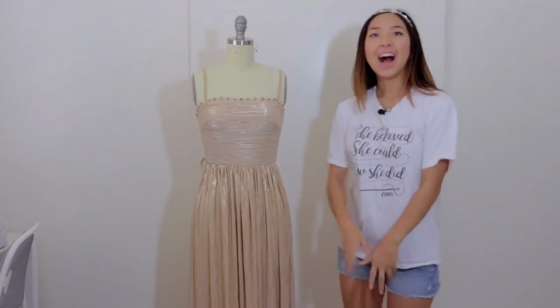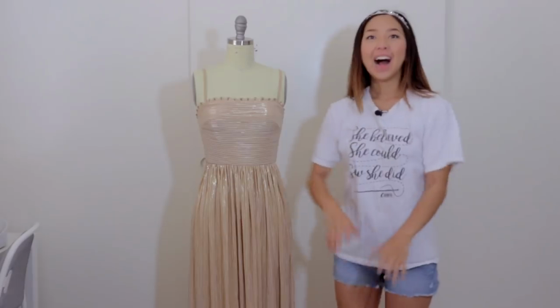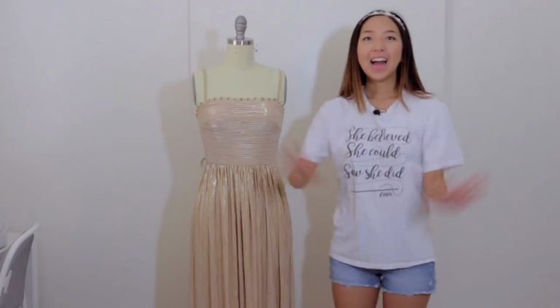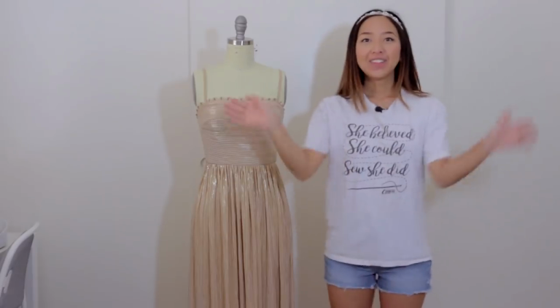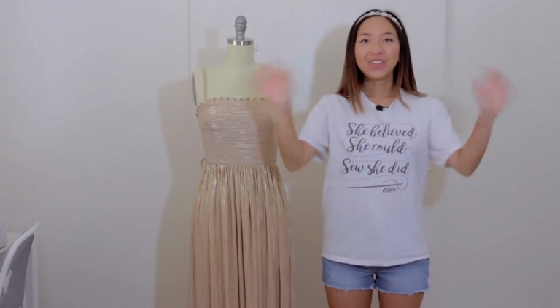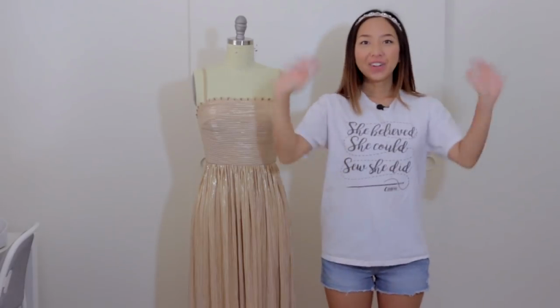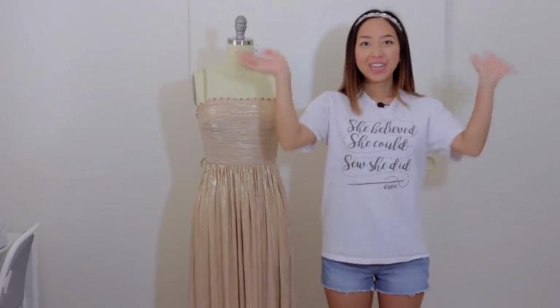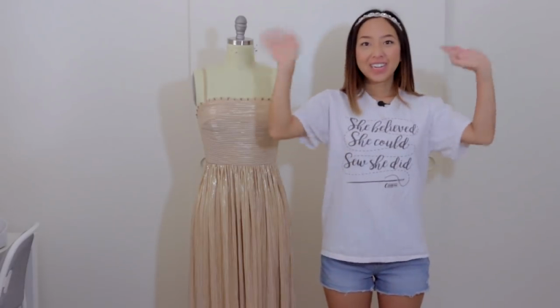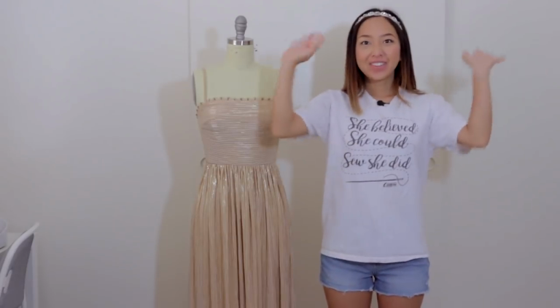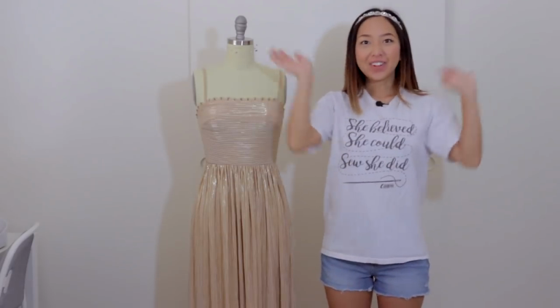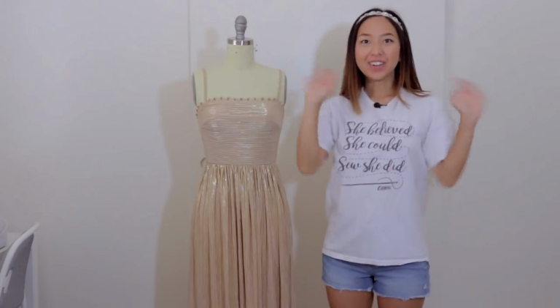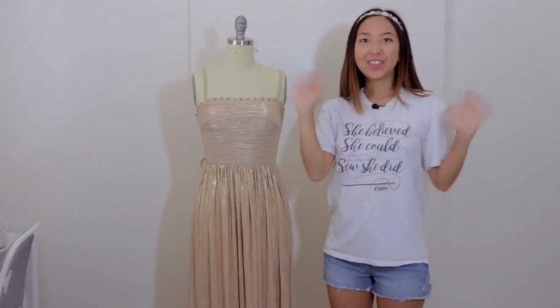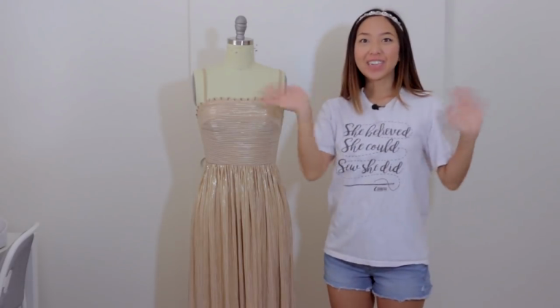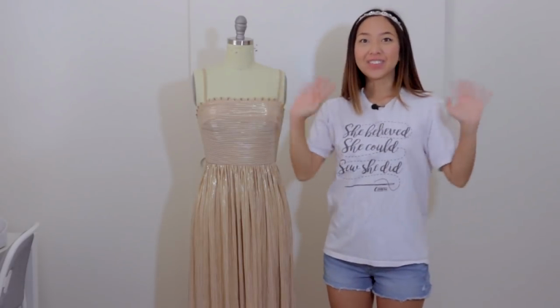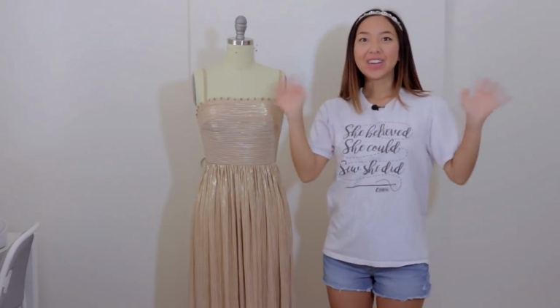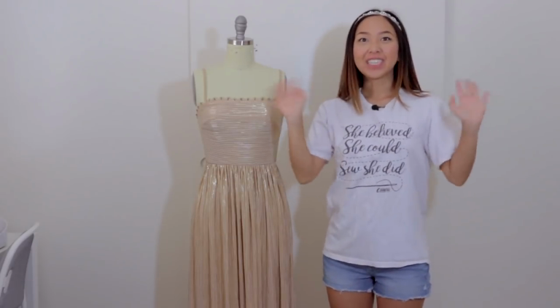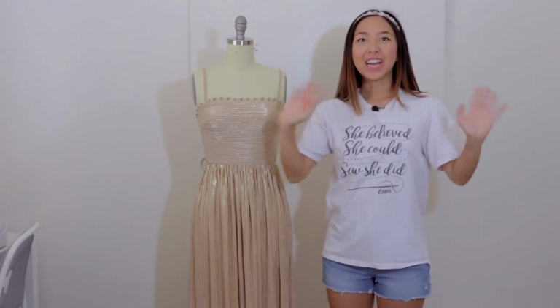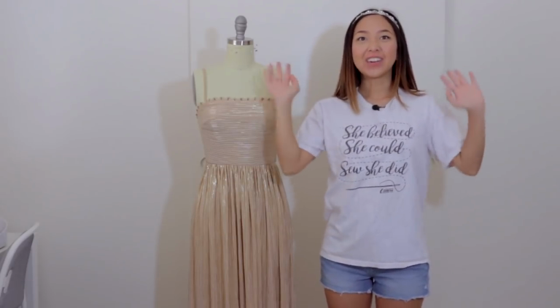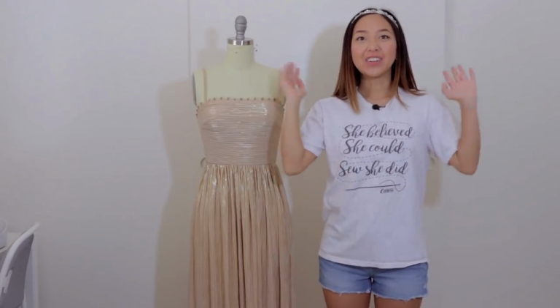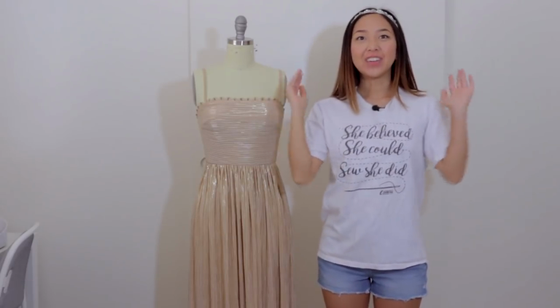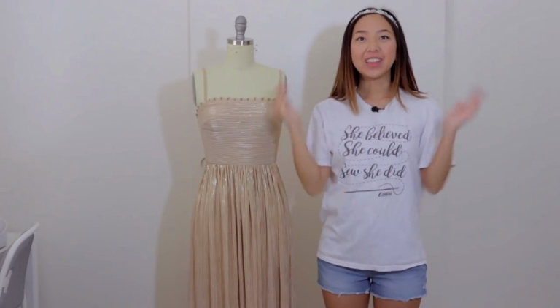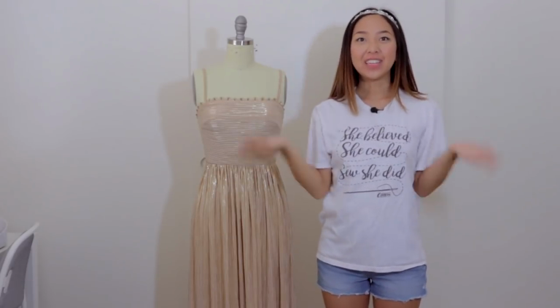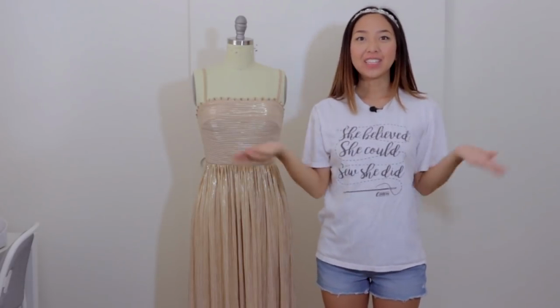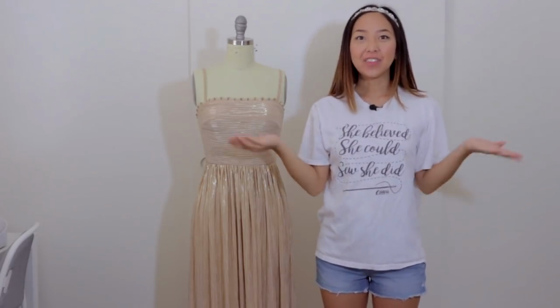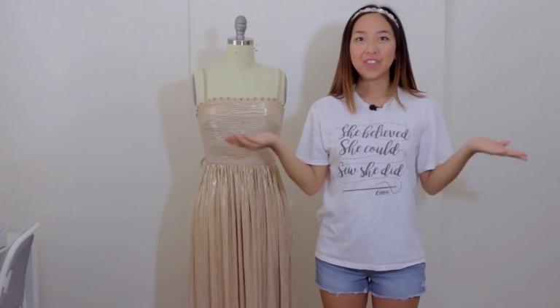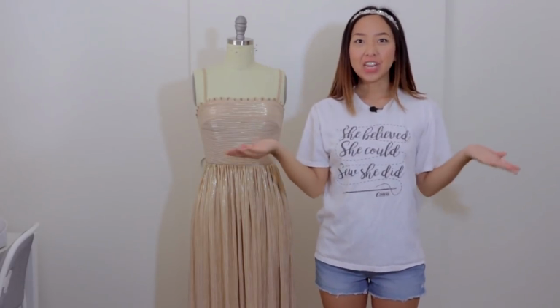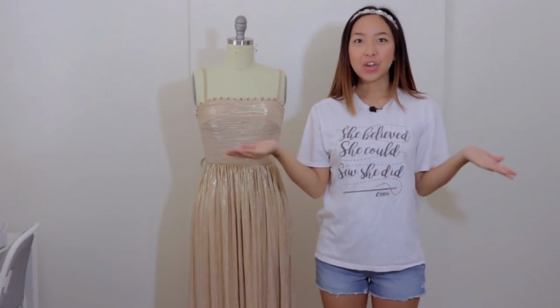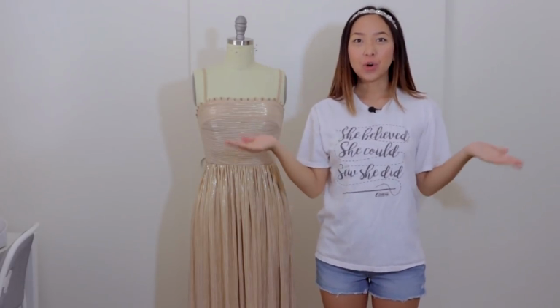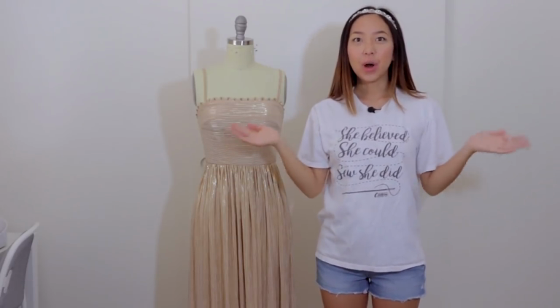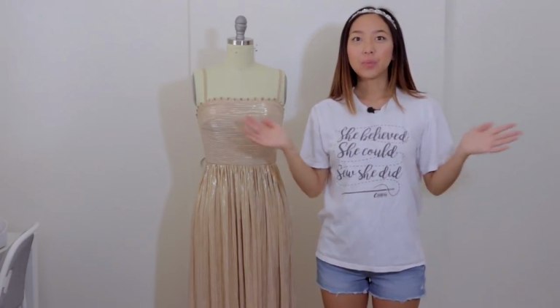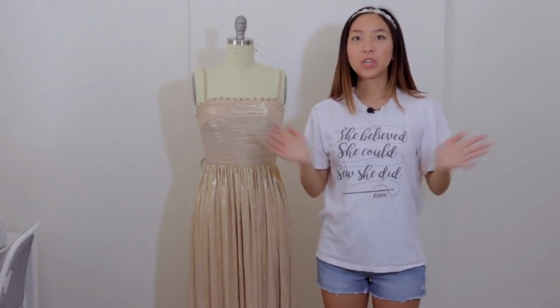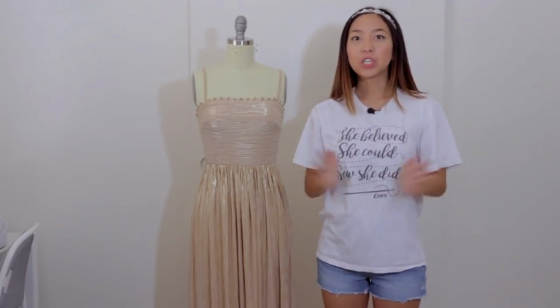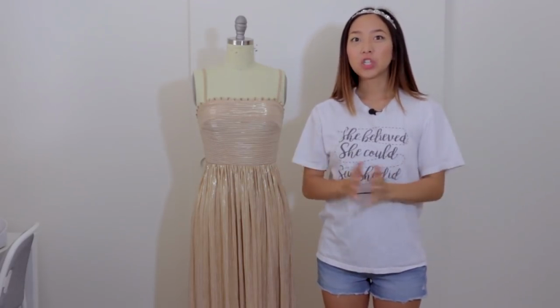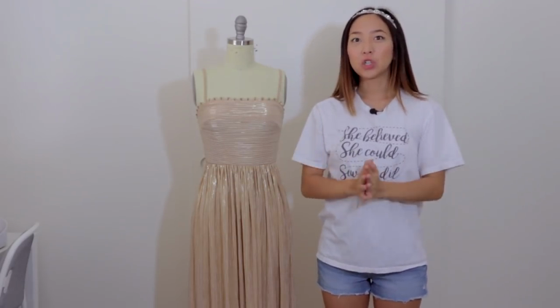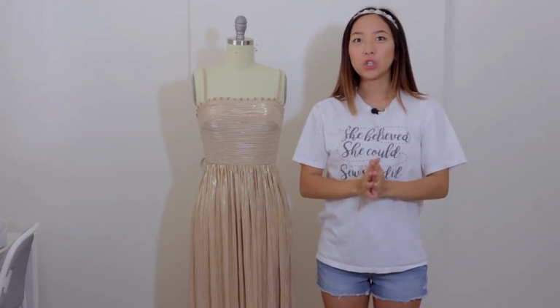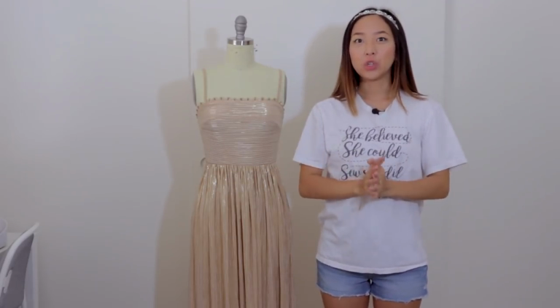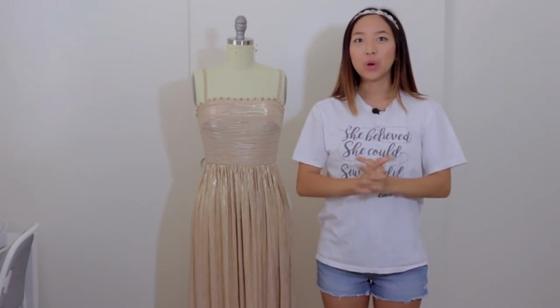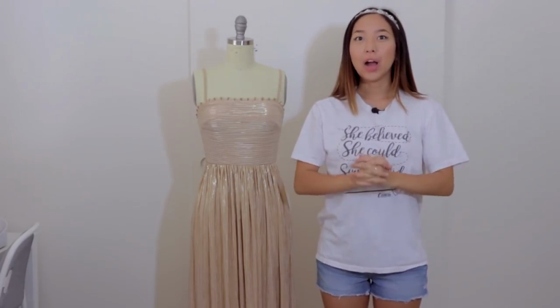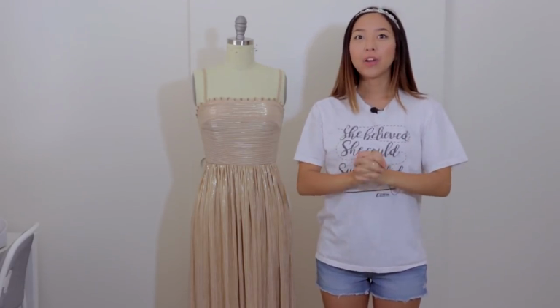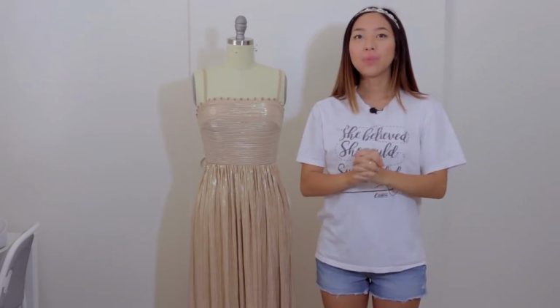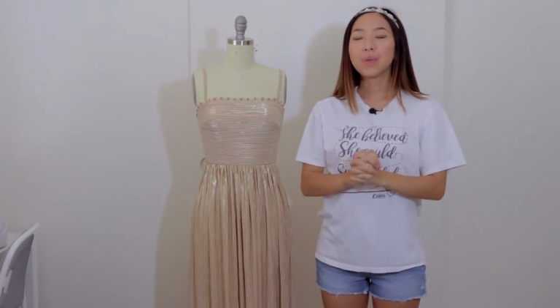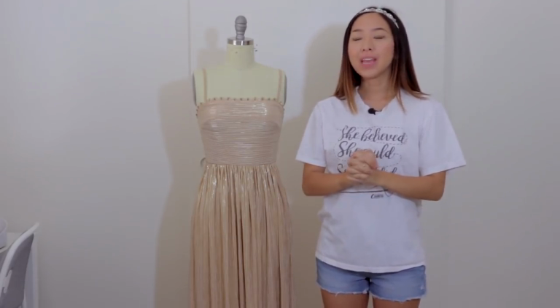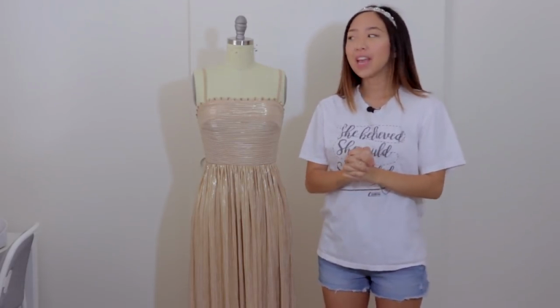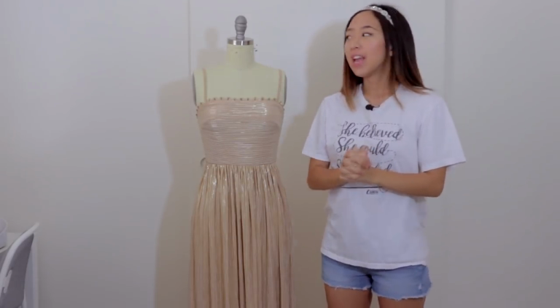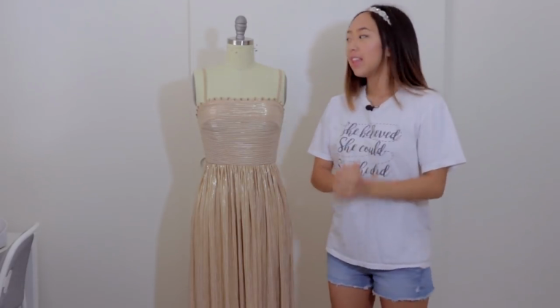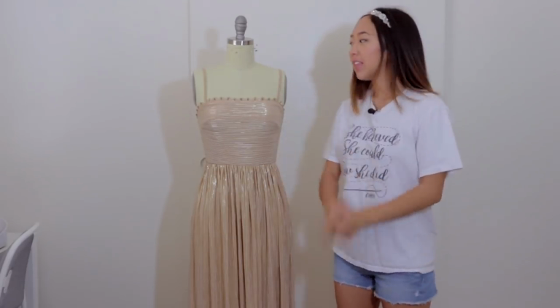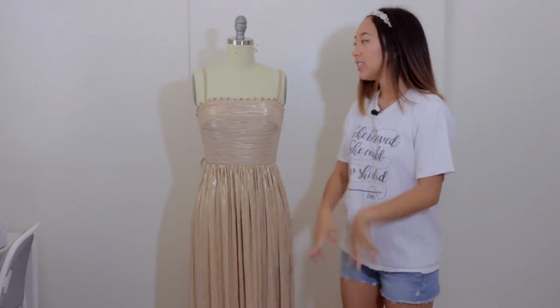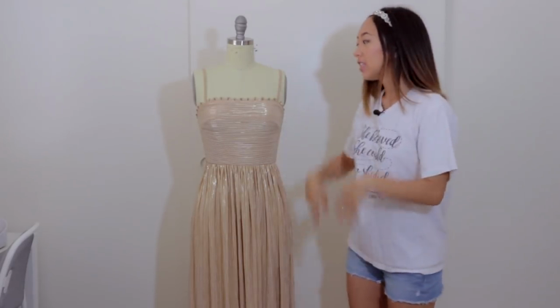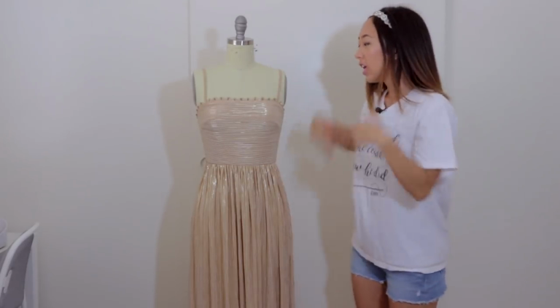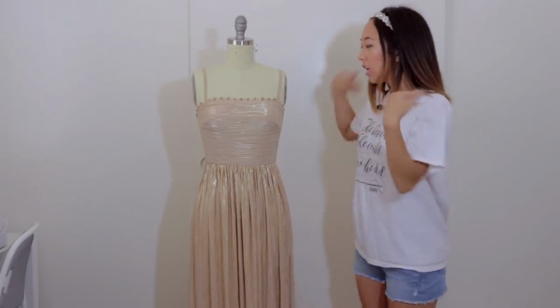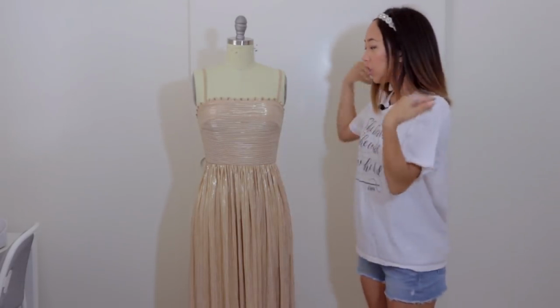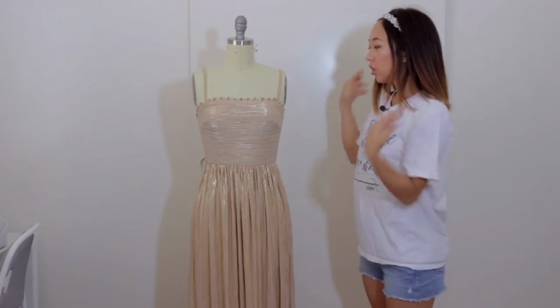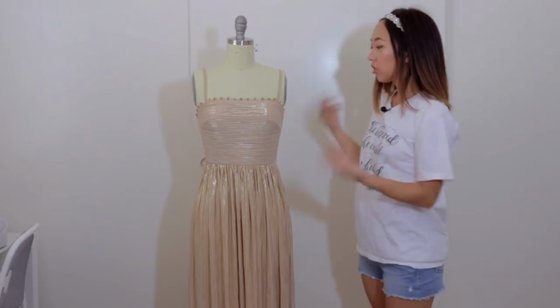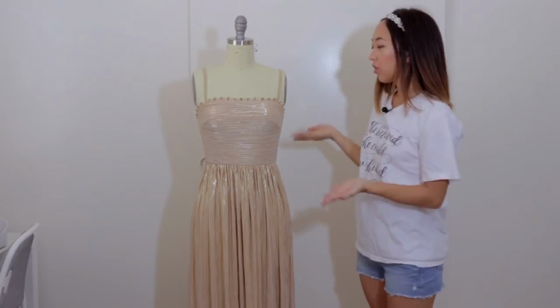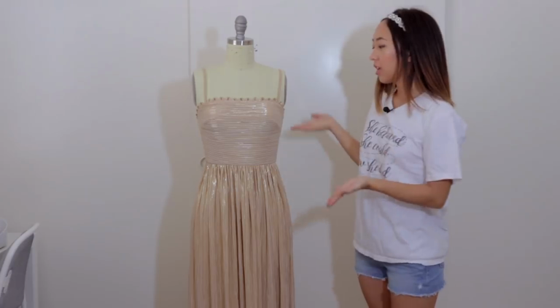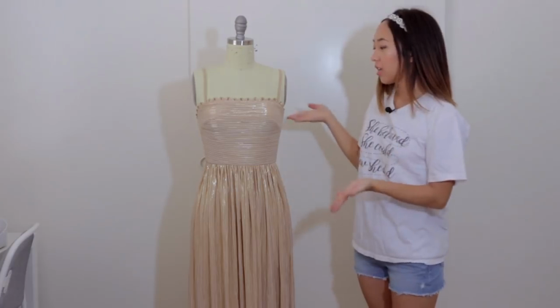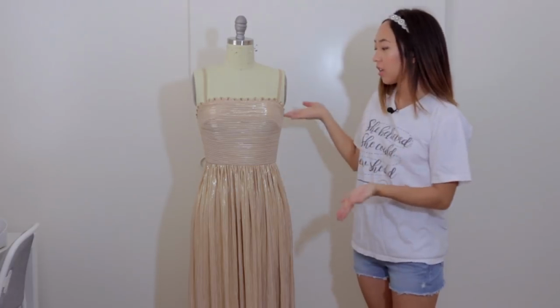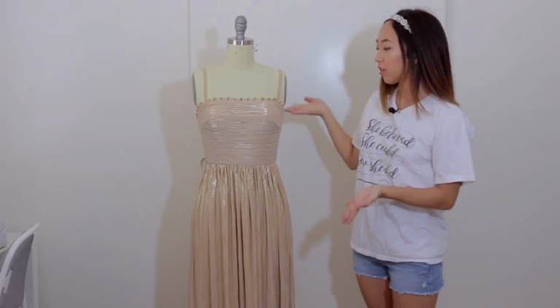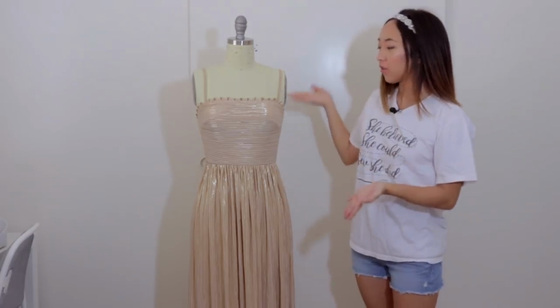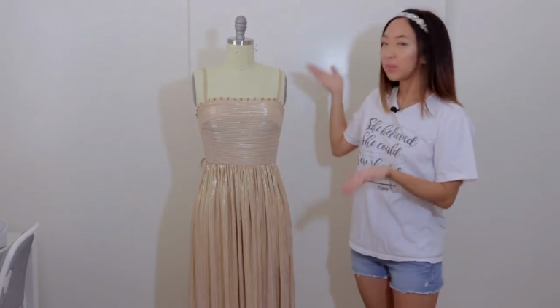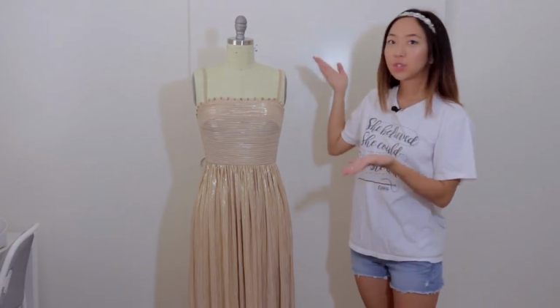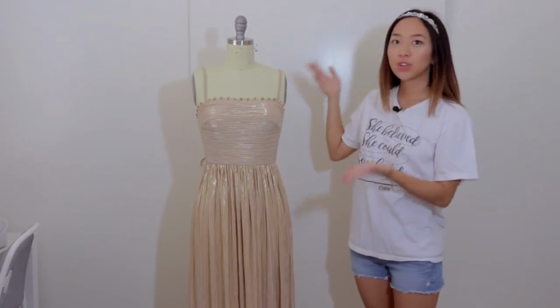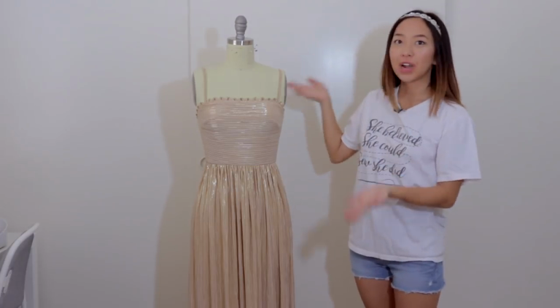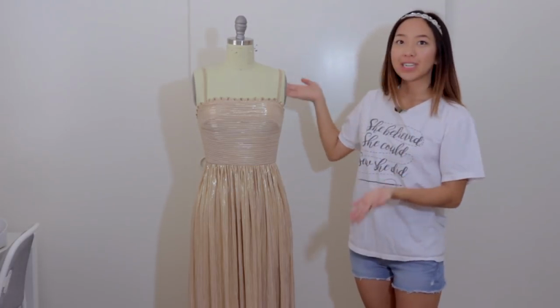Hi everyone! Welcome back to my channel. In this video I'm going to show you how to make this dress right here from scratch.